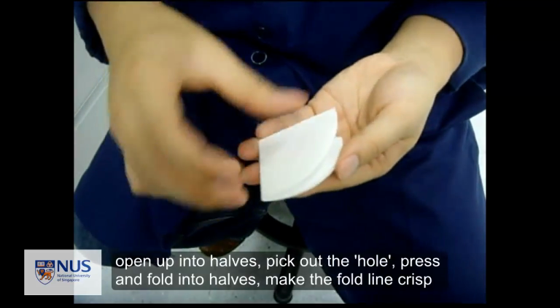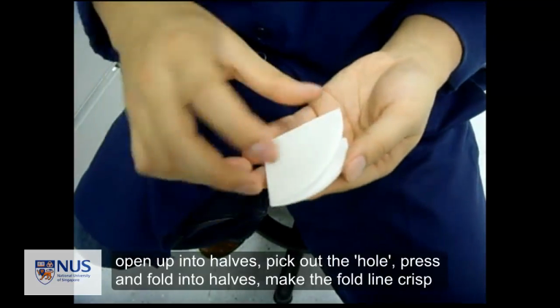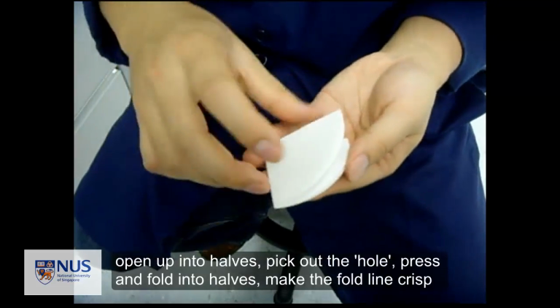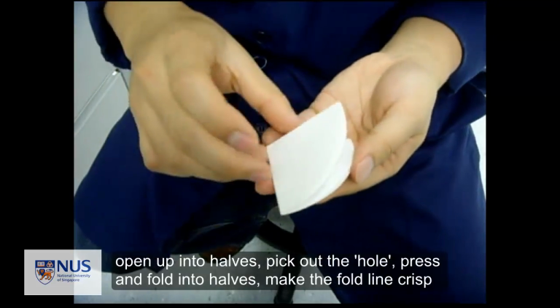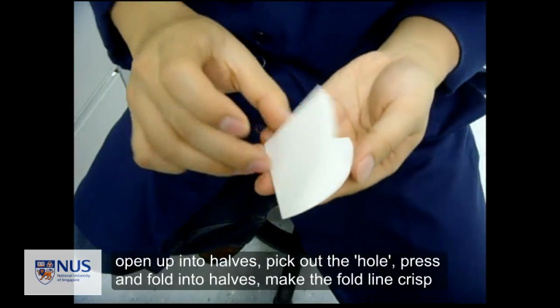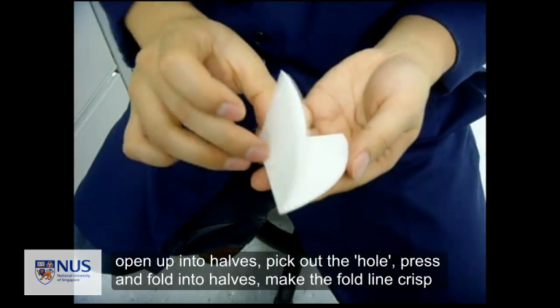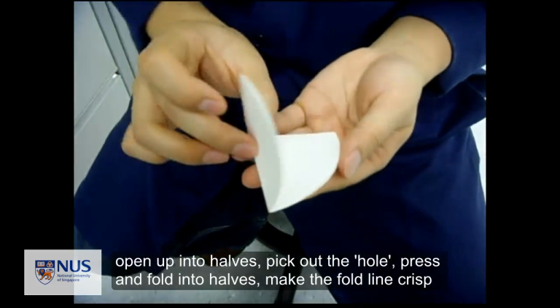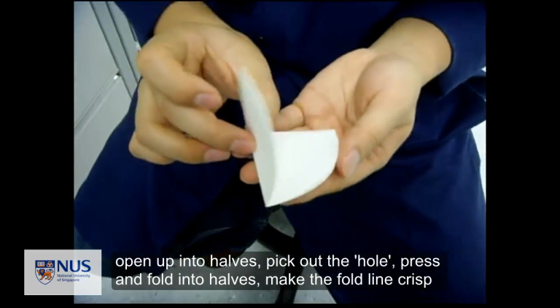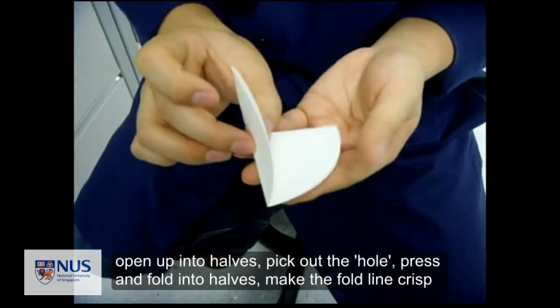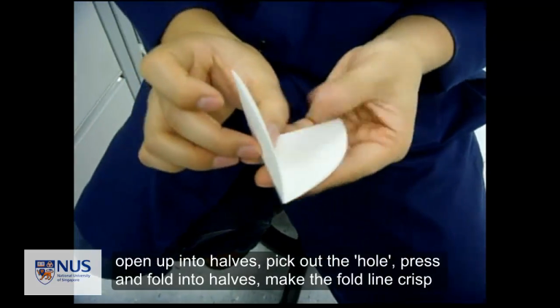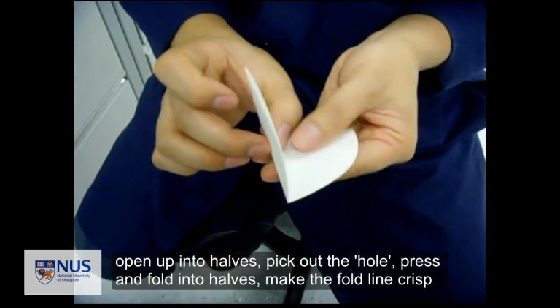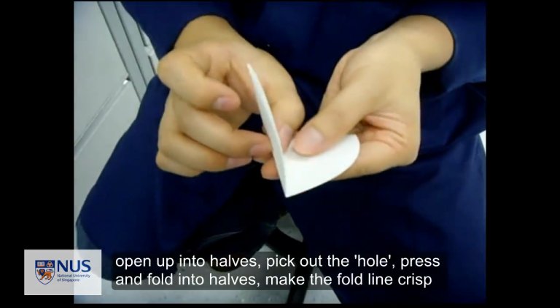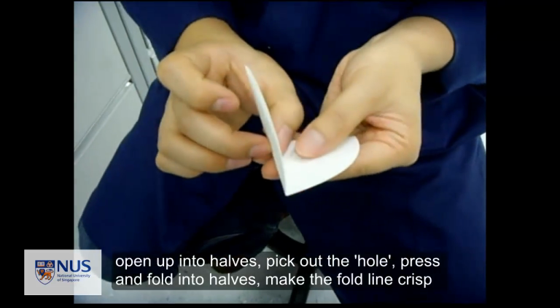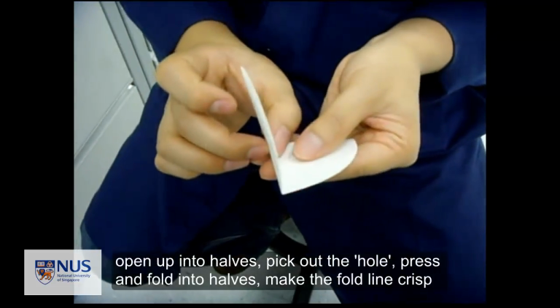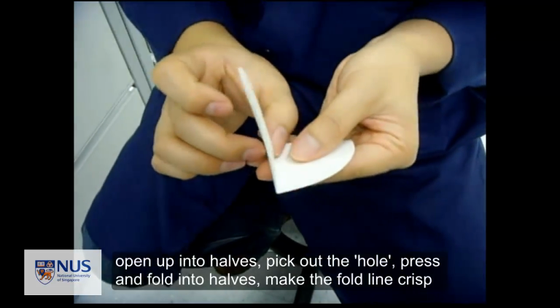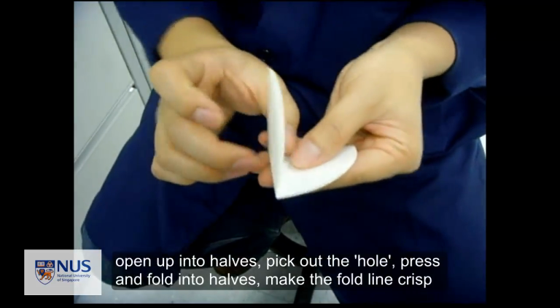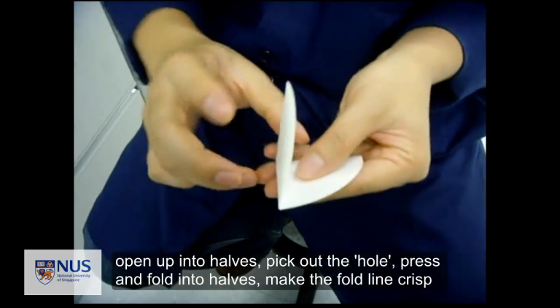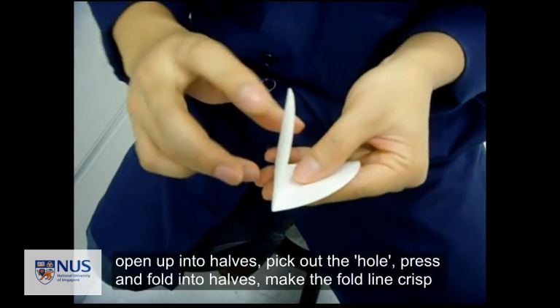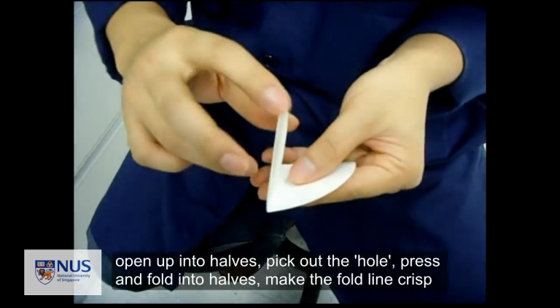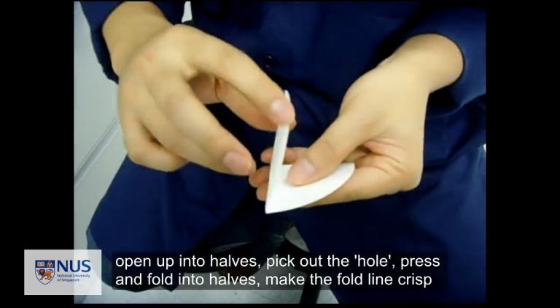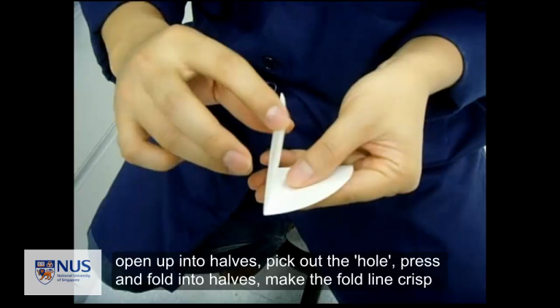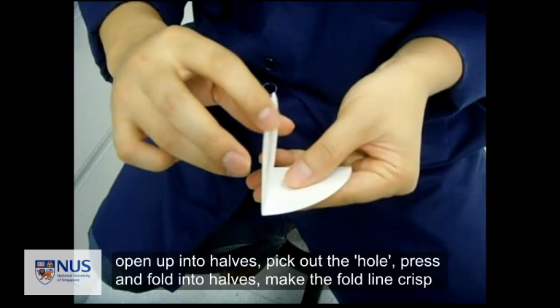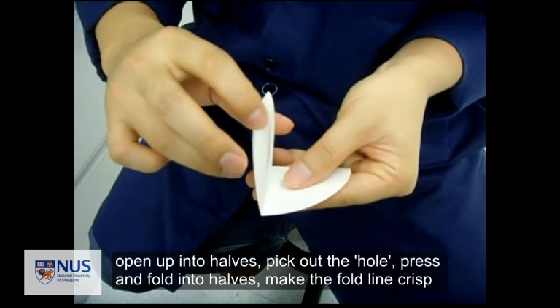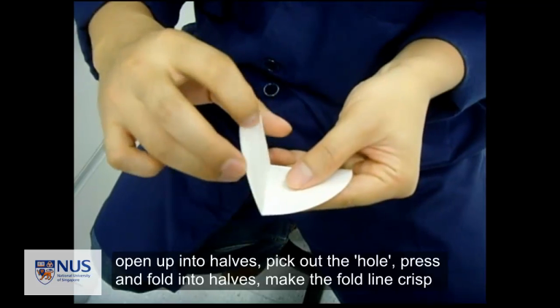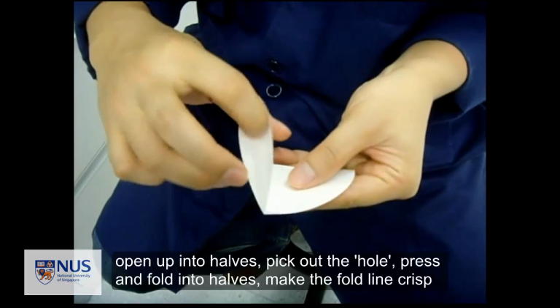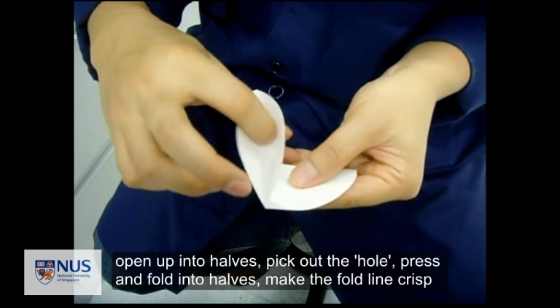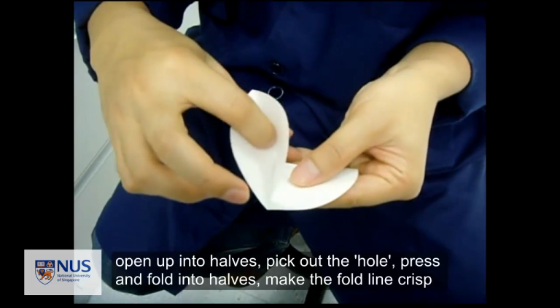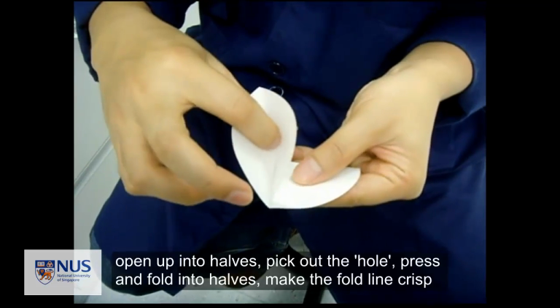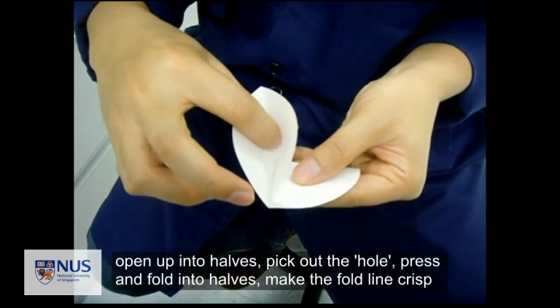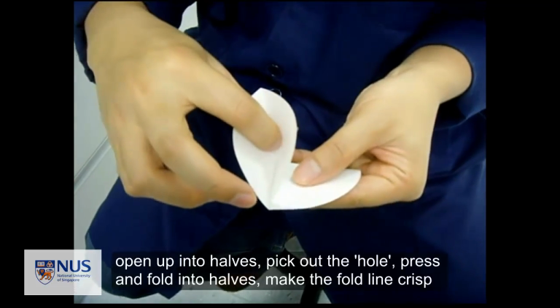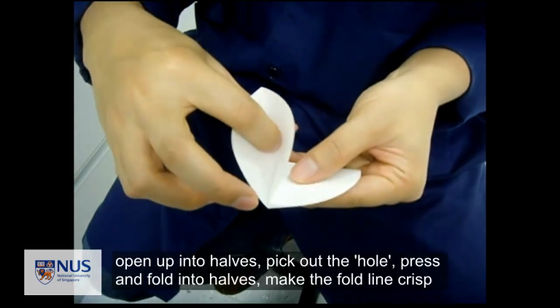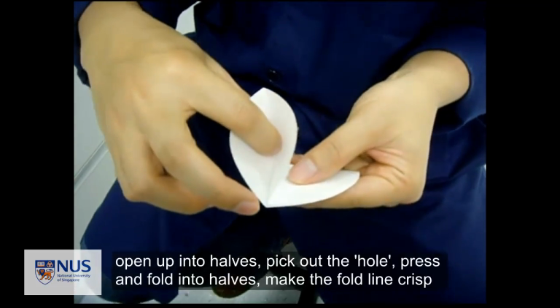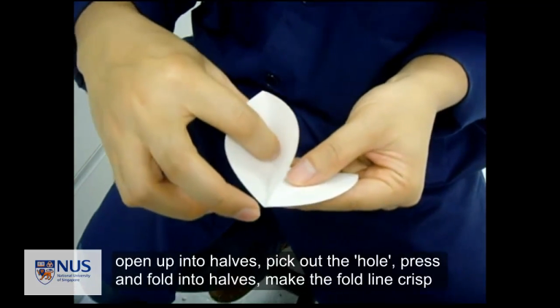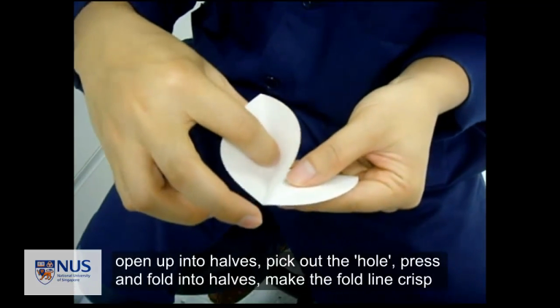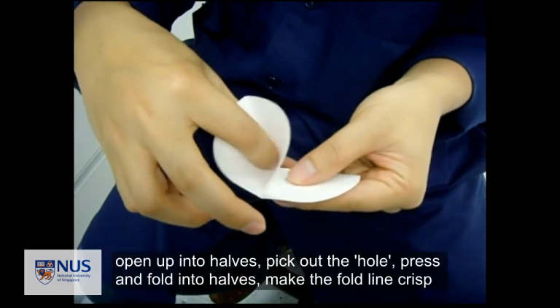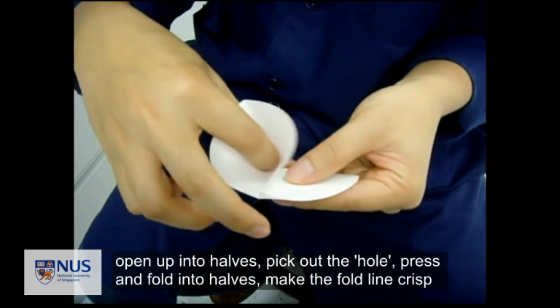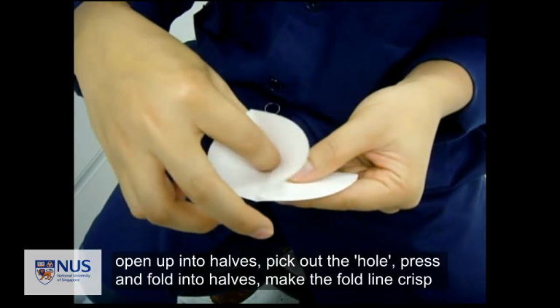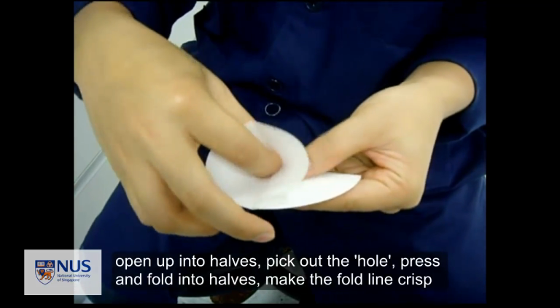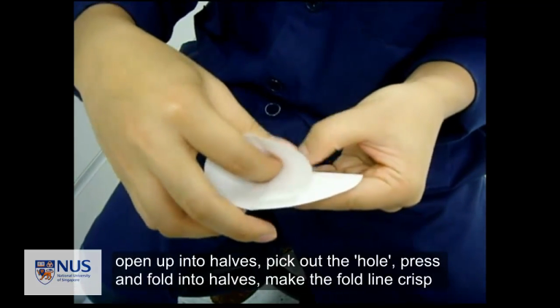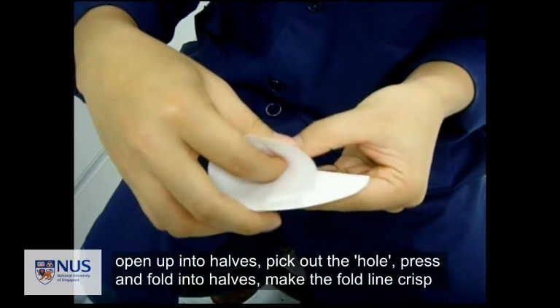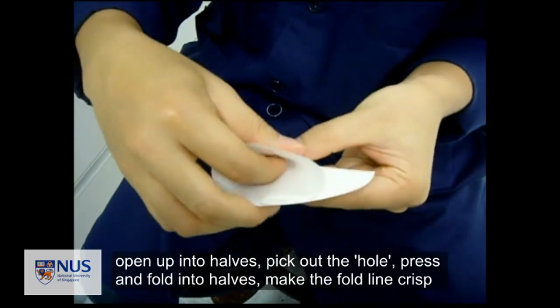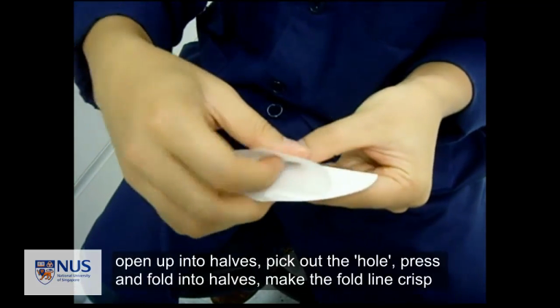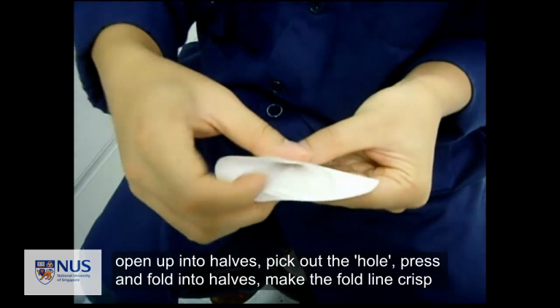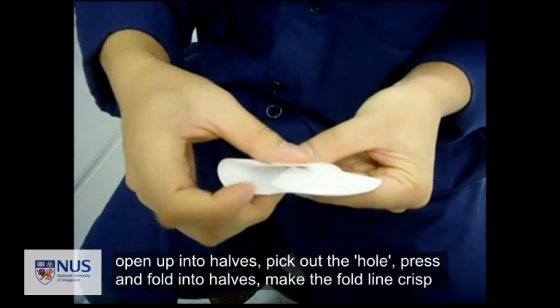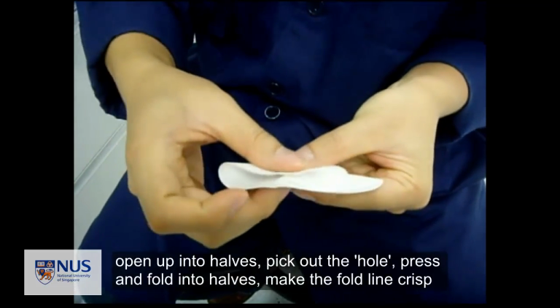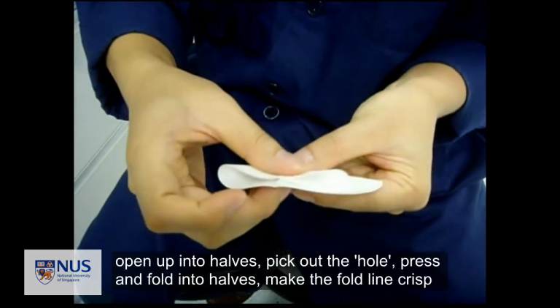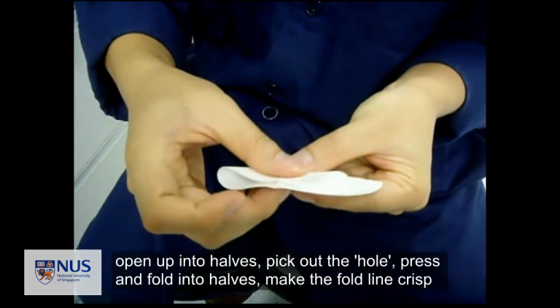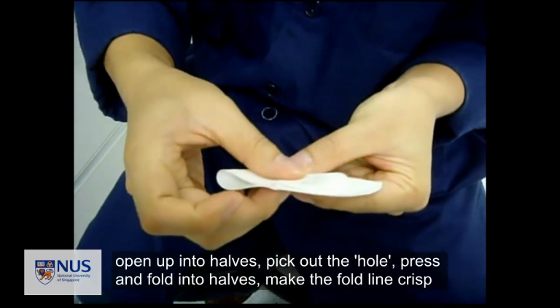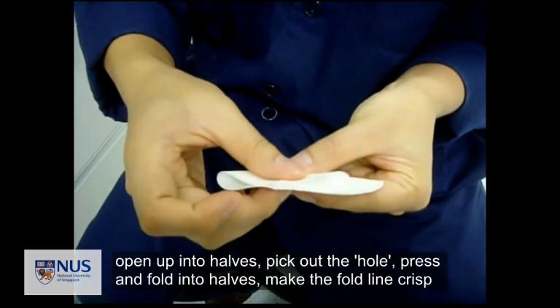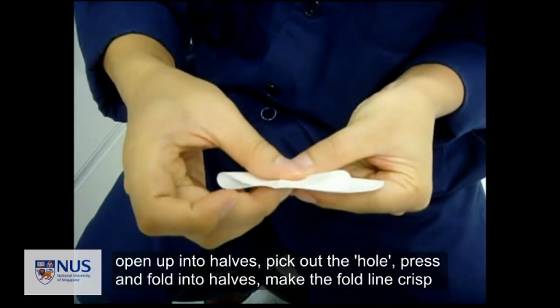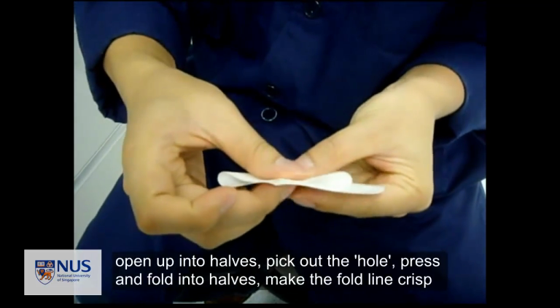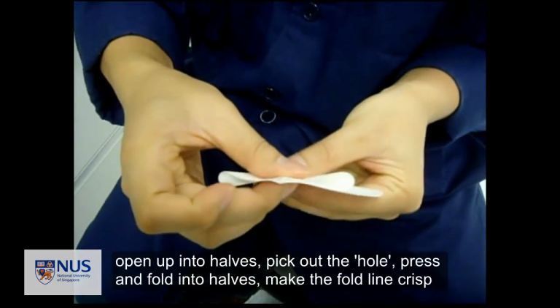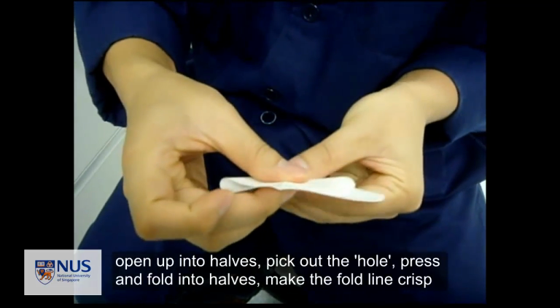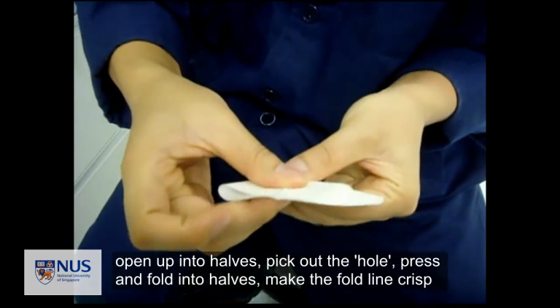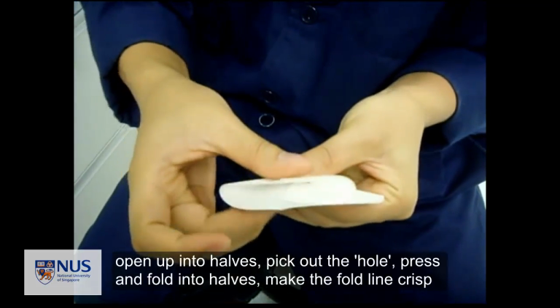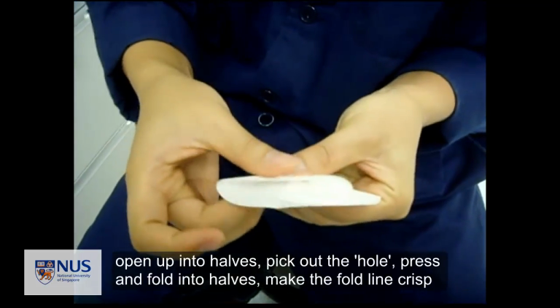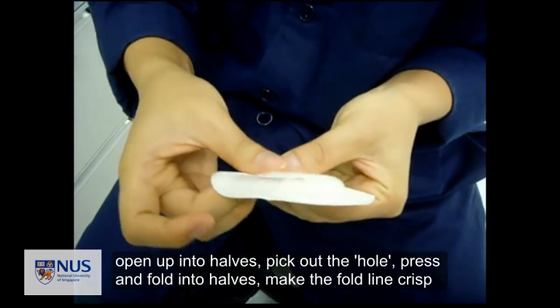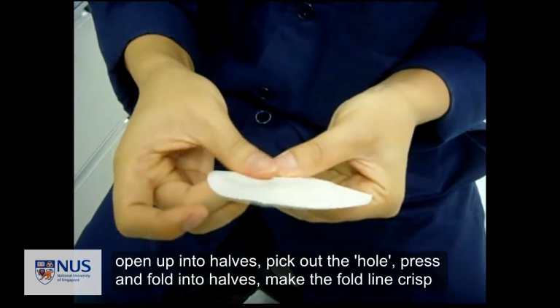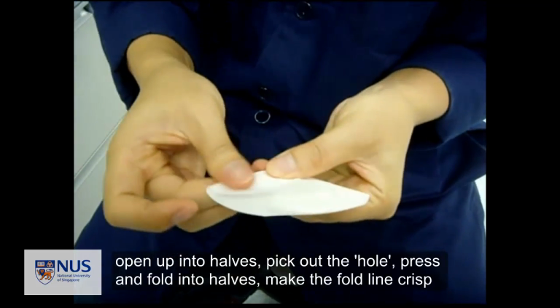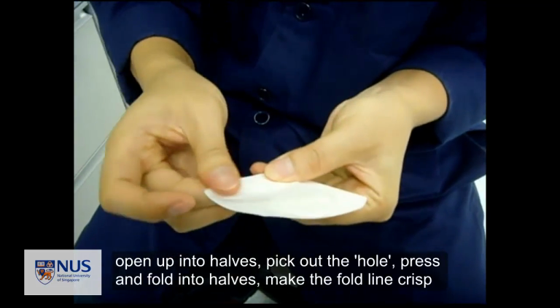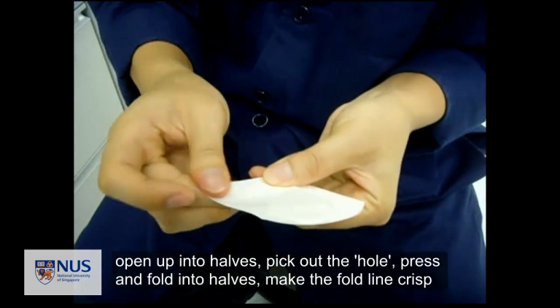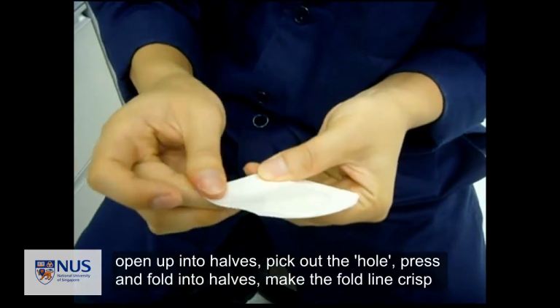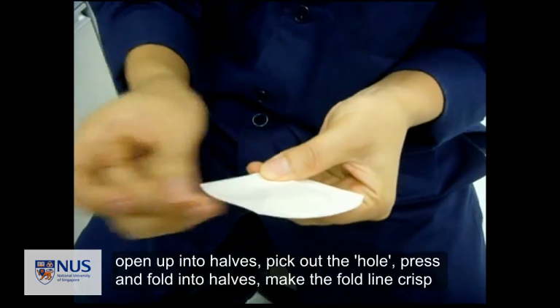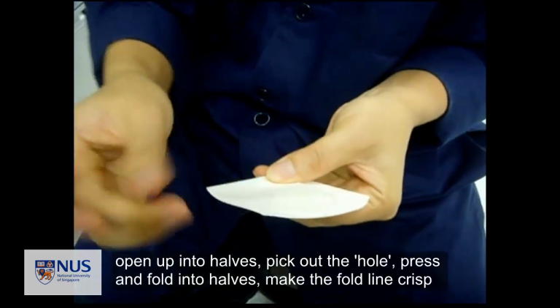Now you open up one of the sides, open the gap, push it down, divide it into half, and make it crisp.